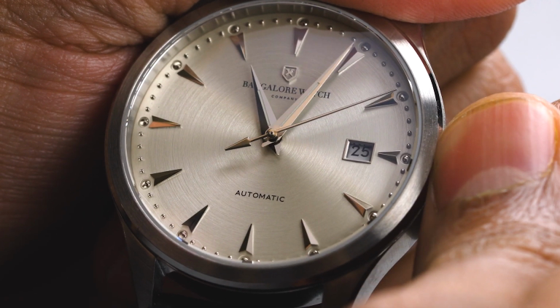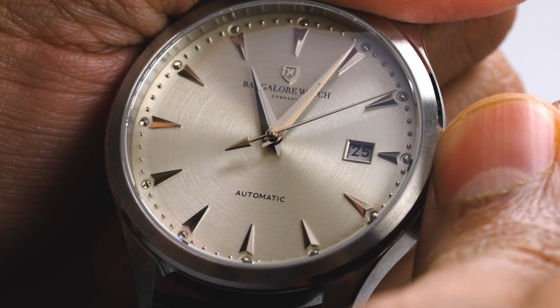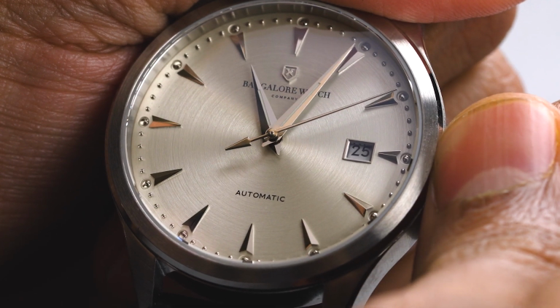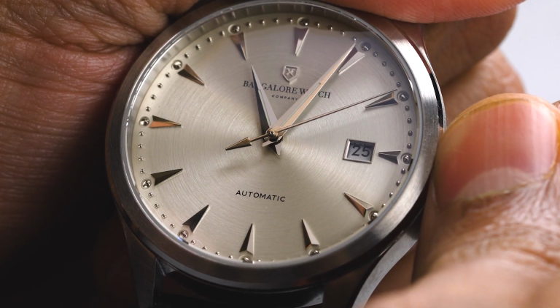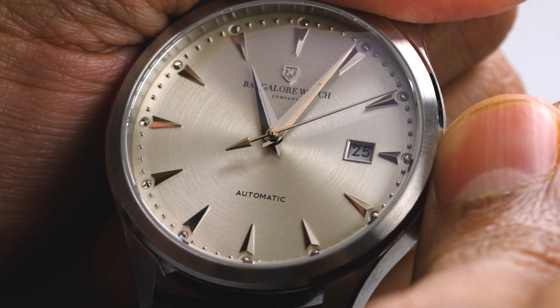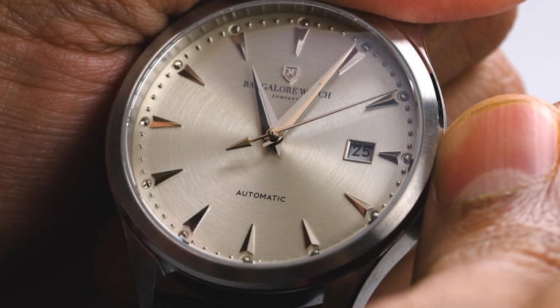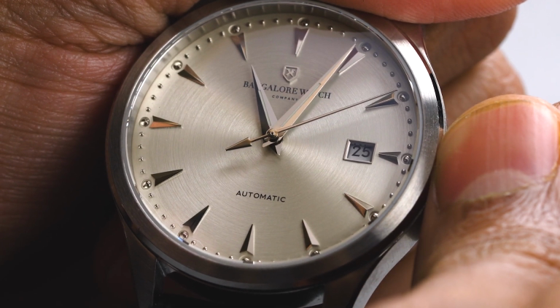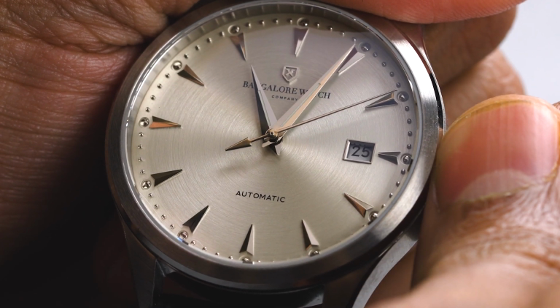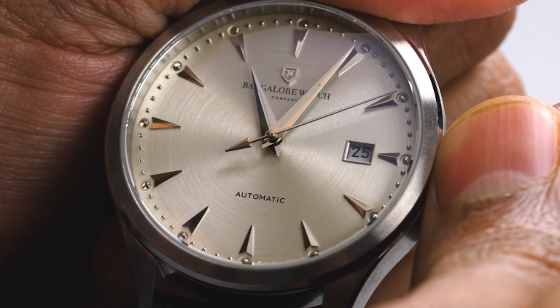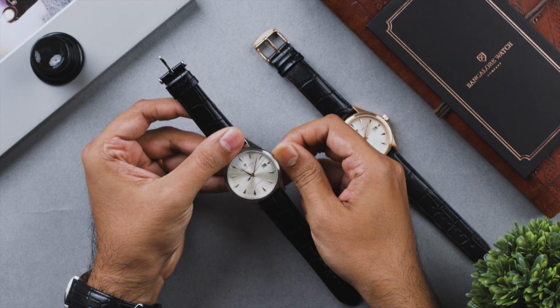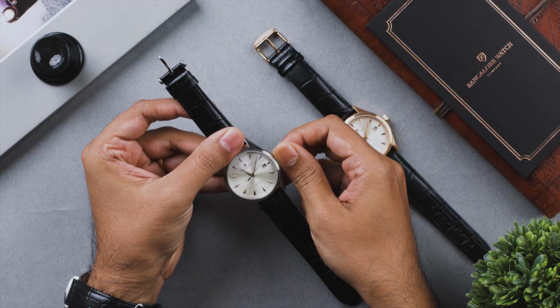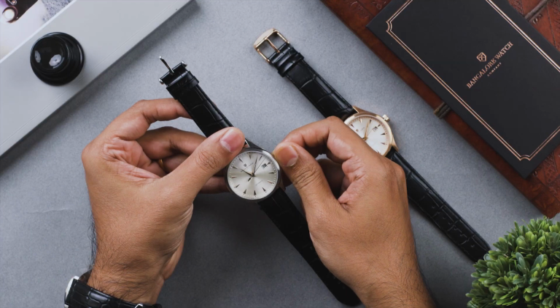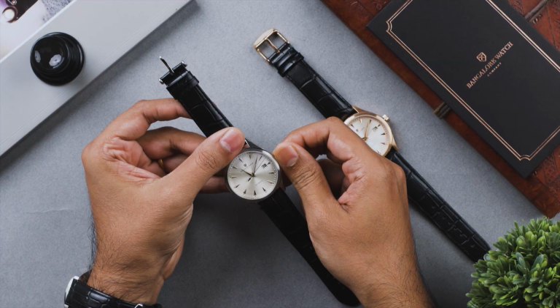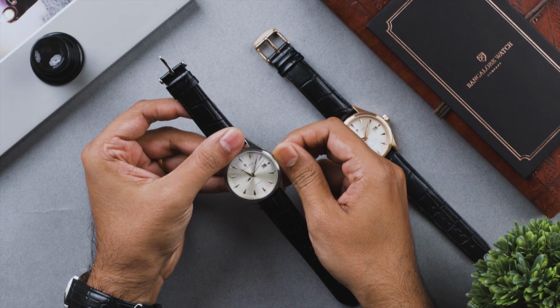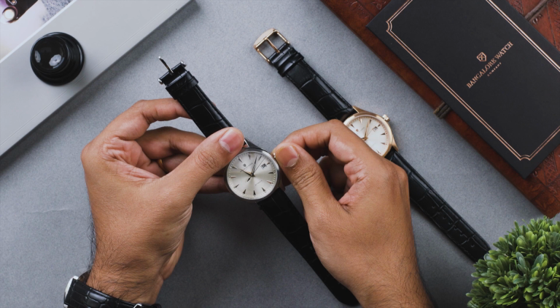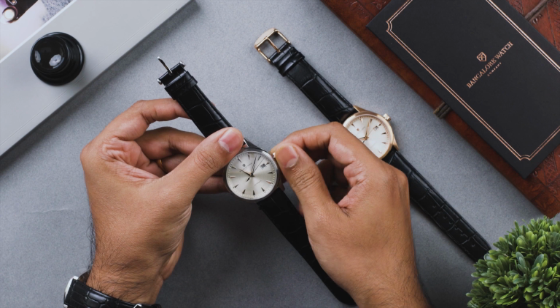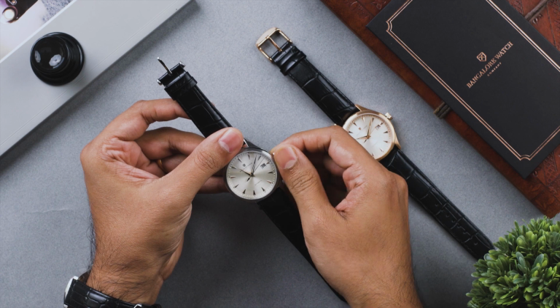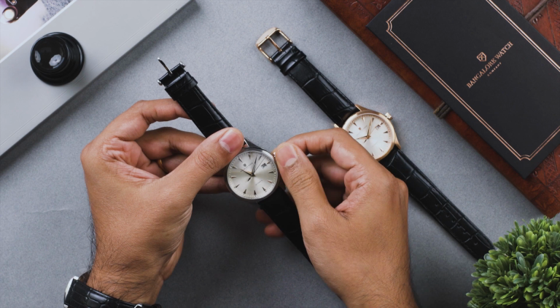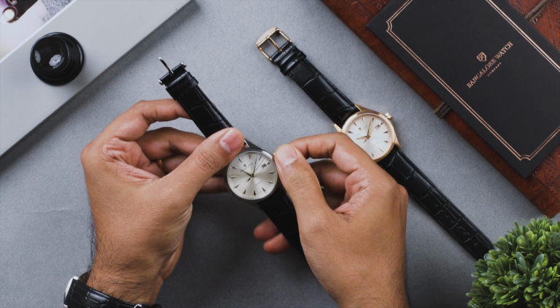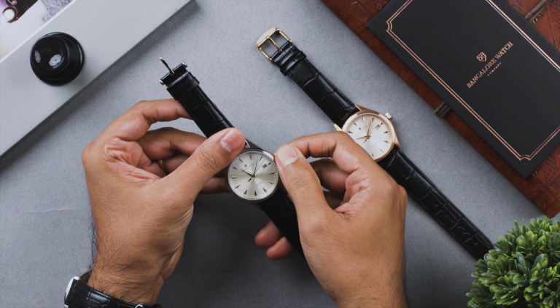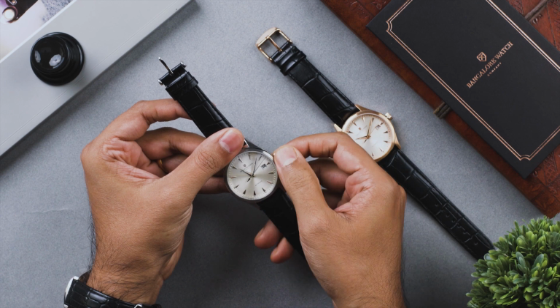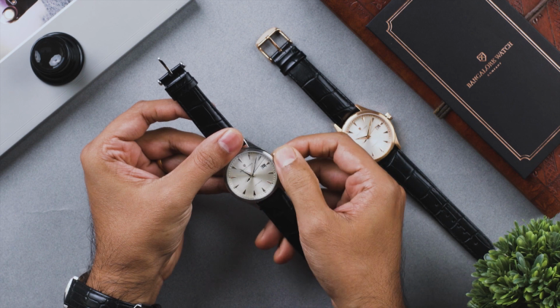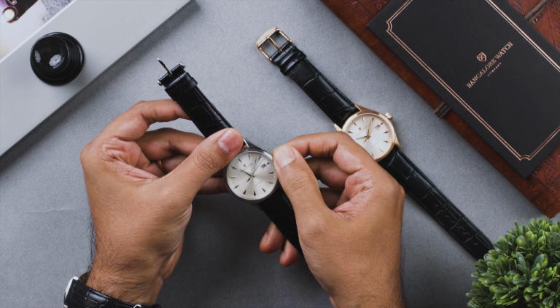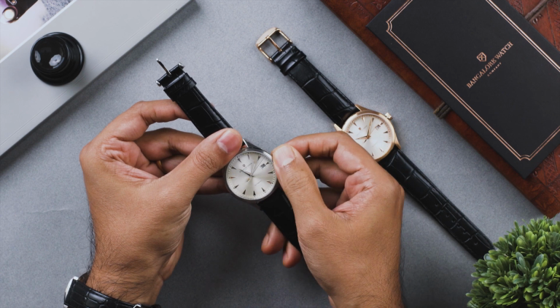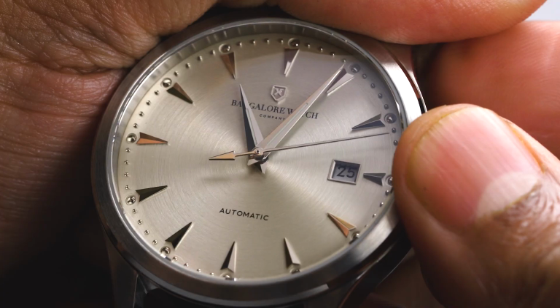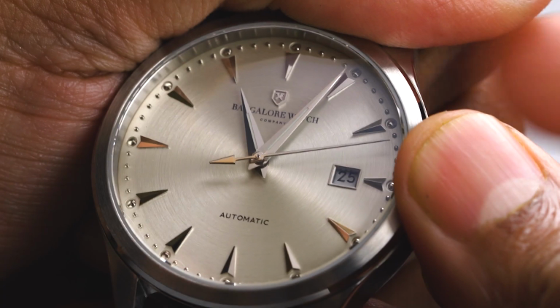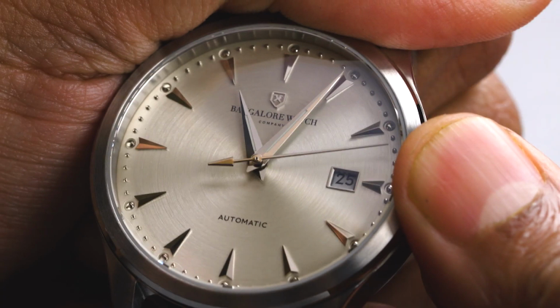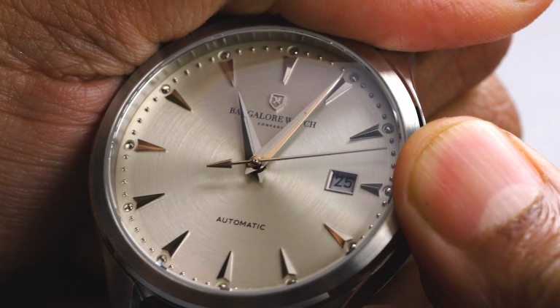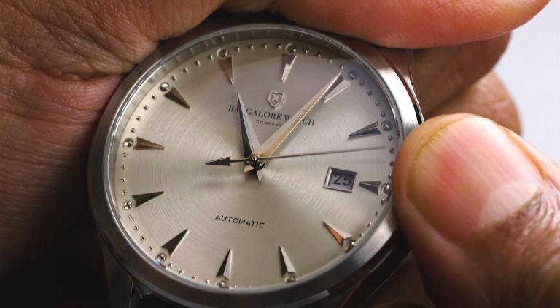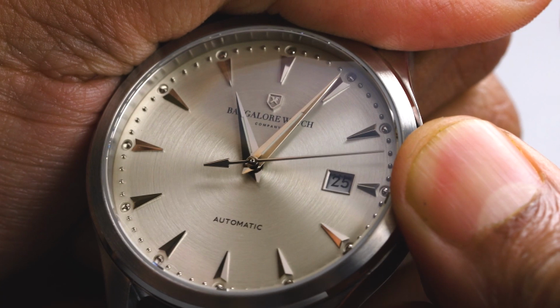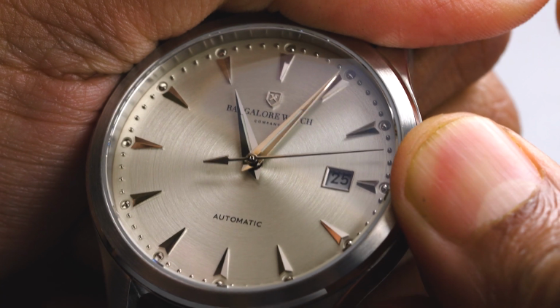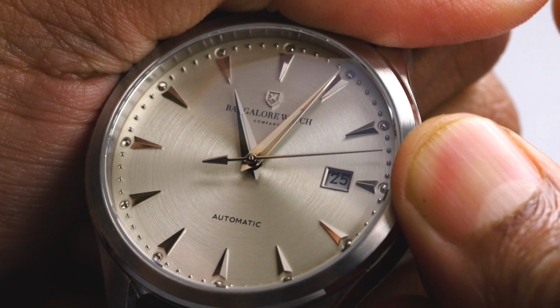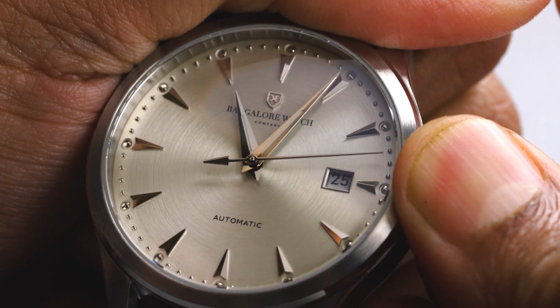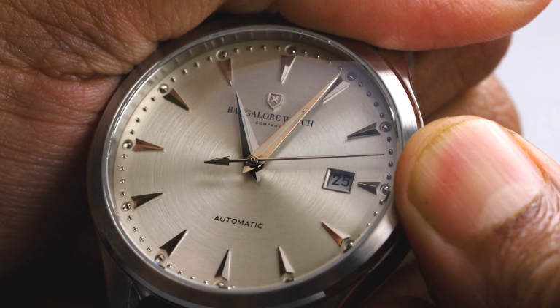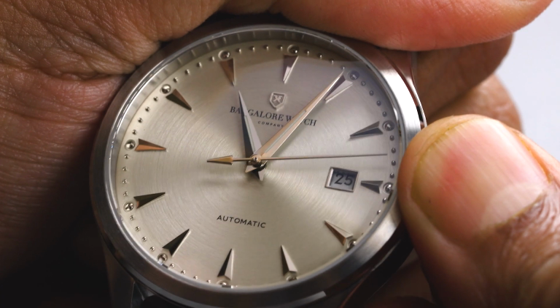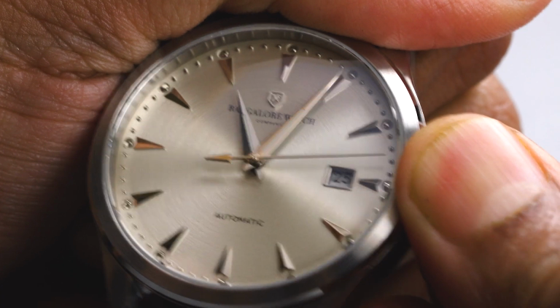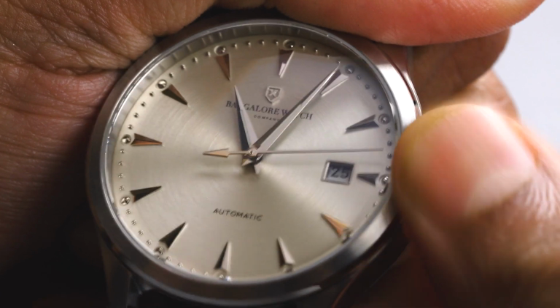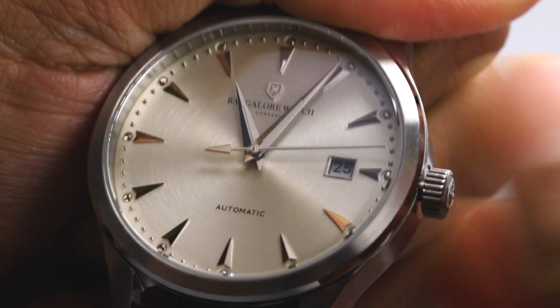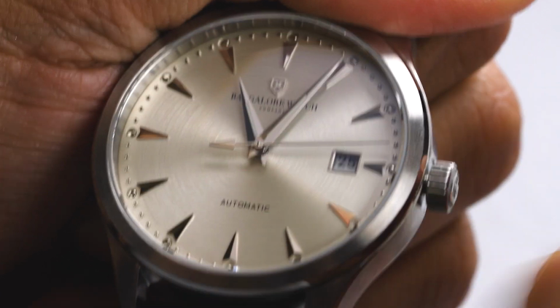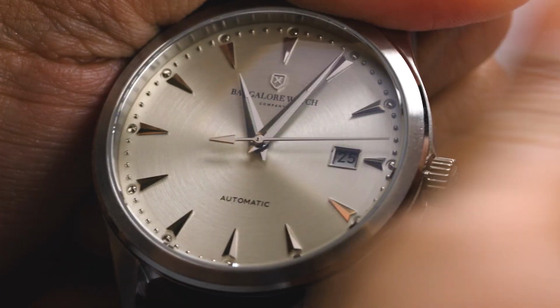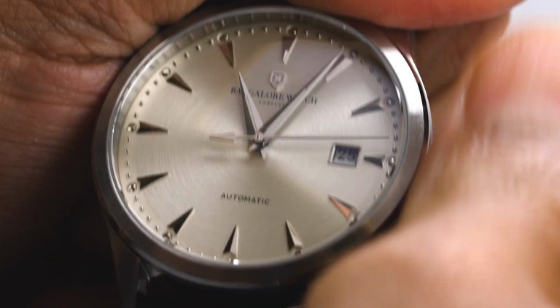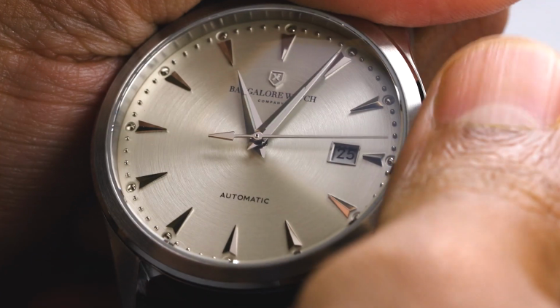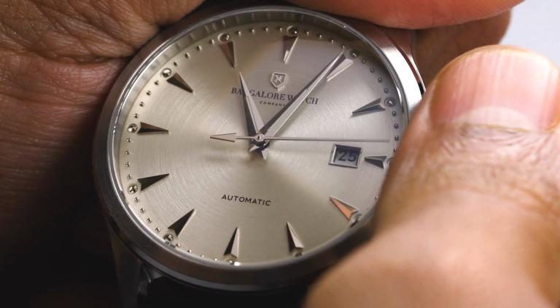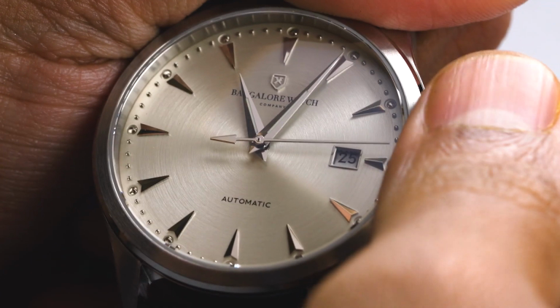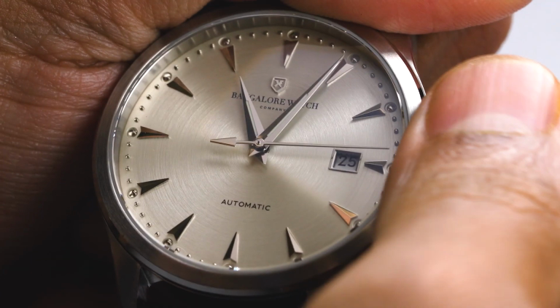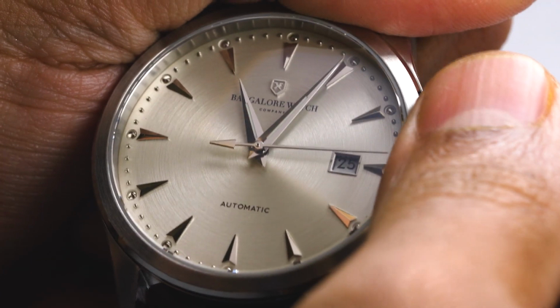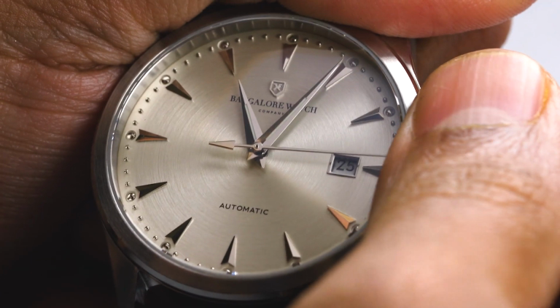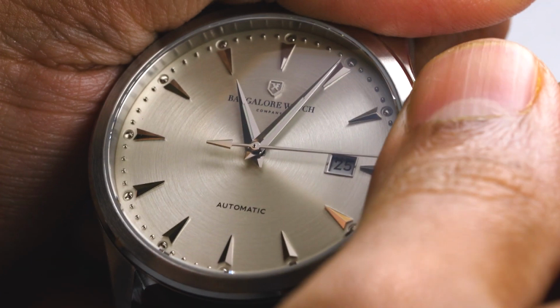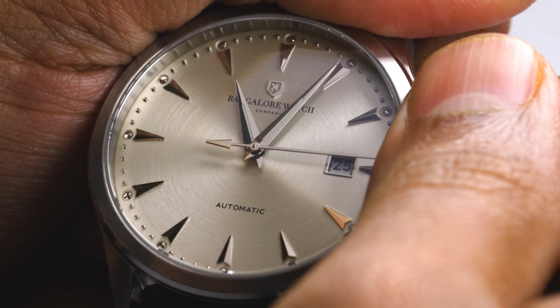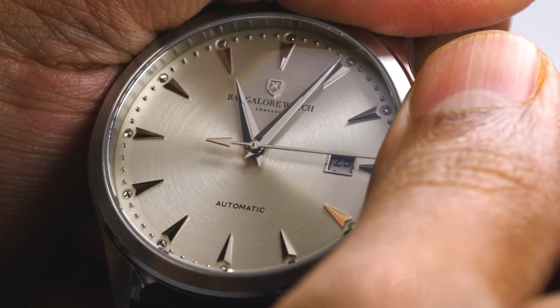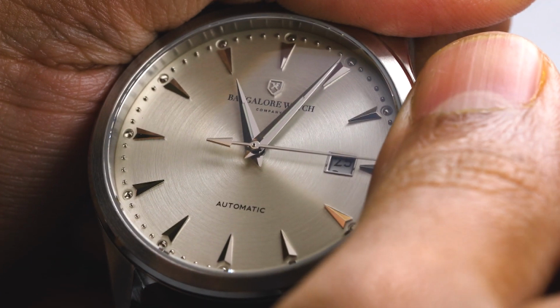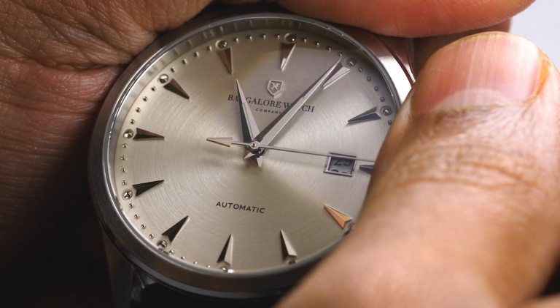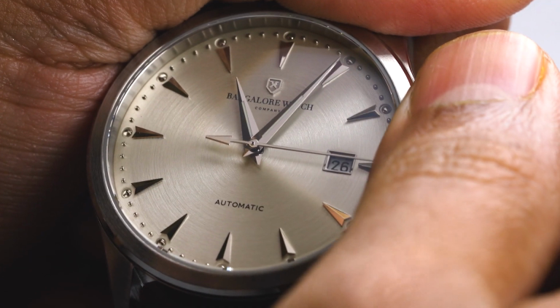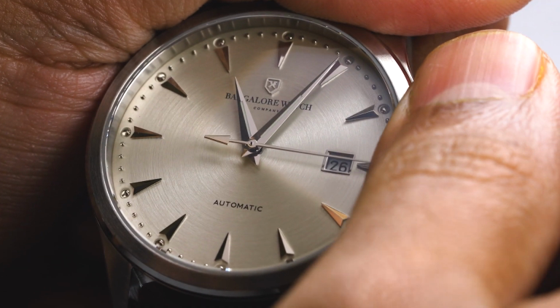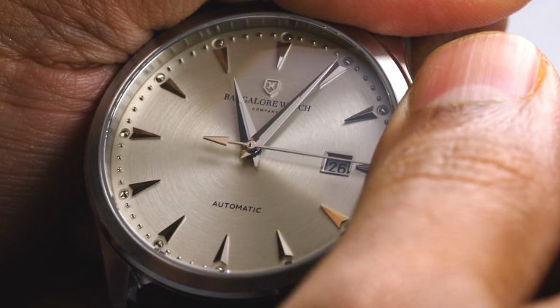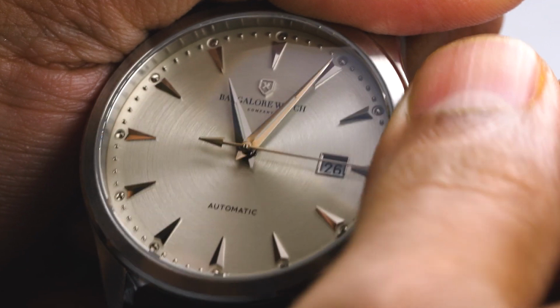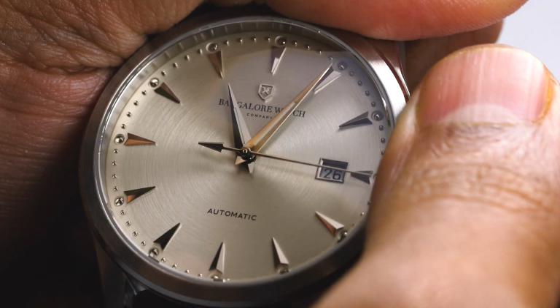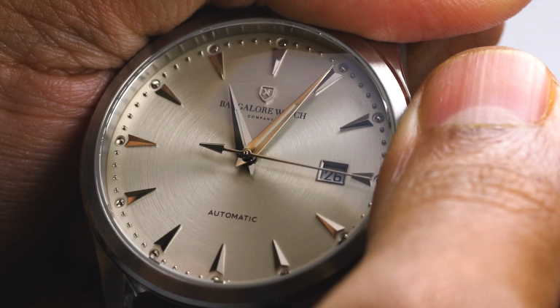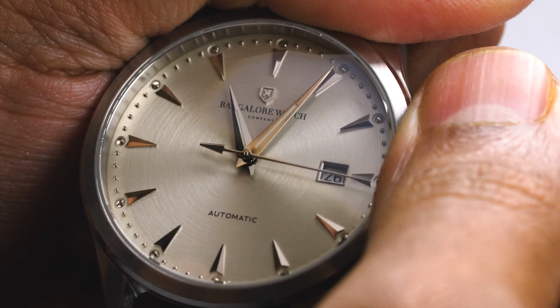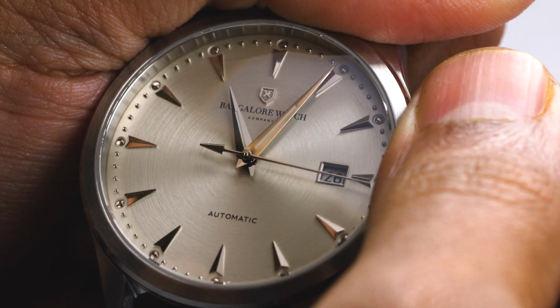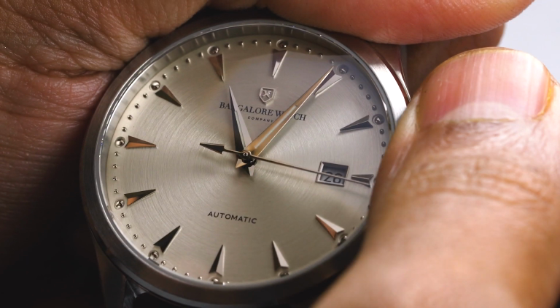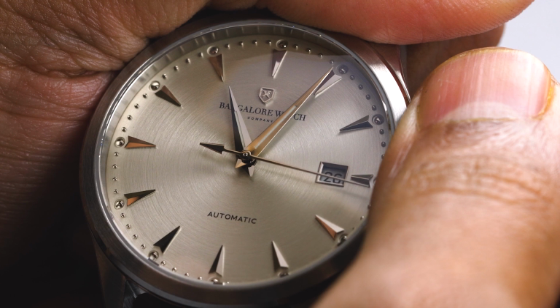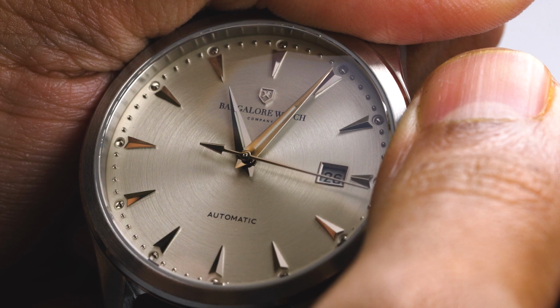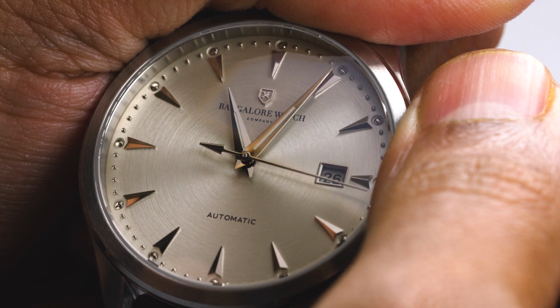To set the date, push your crown to the second position and turn the crown clockwise to set the date.